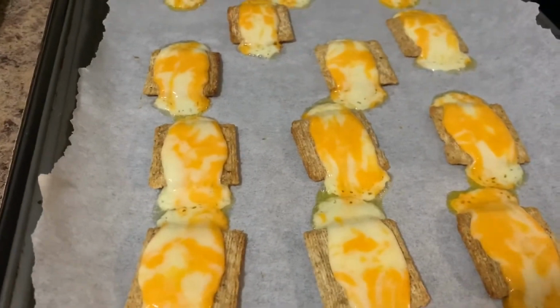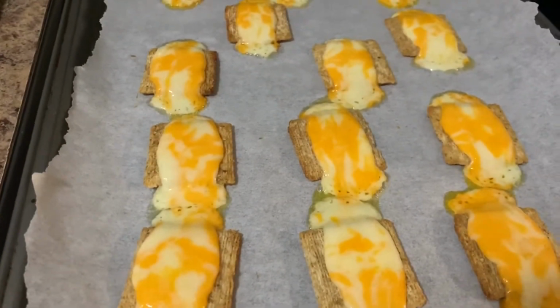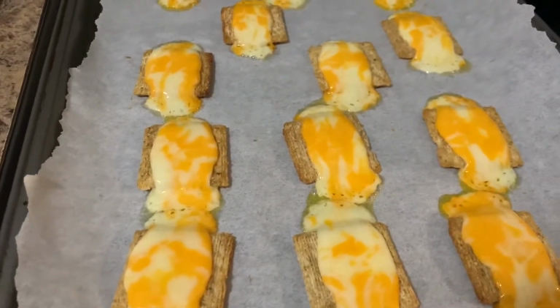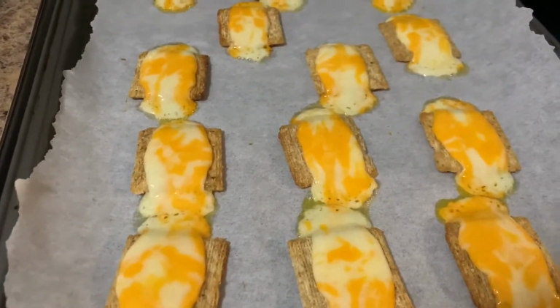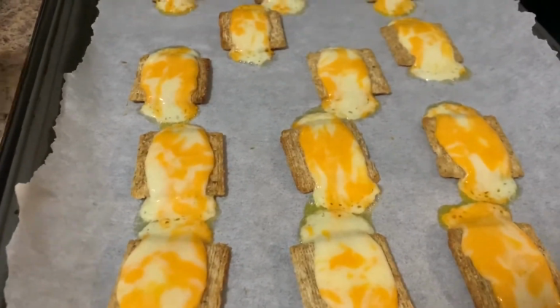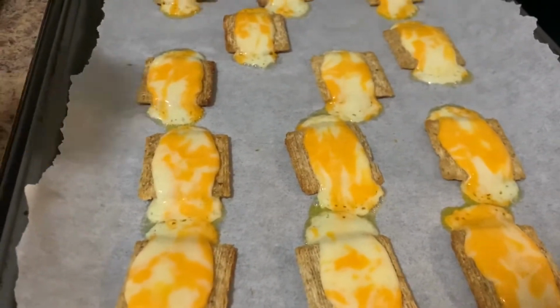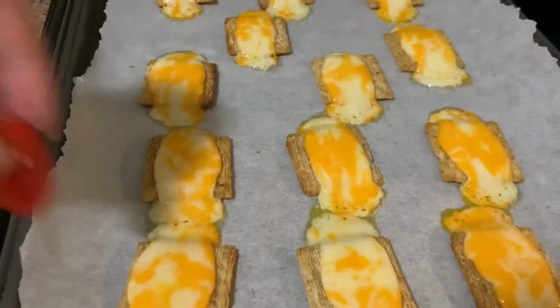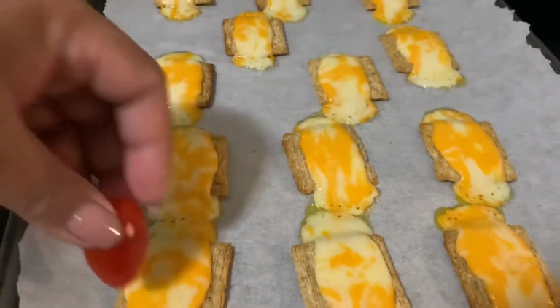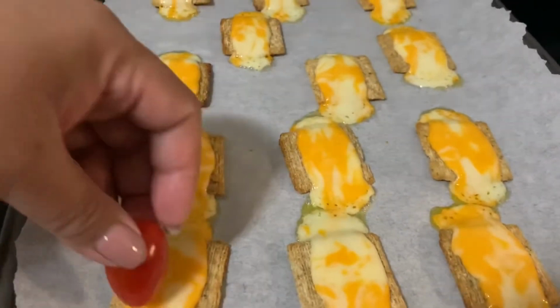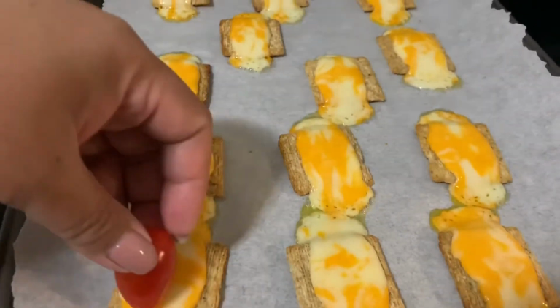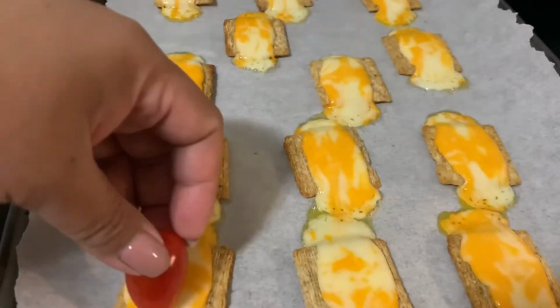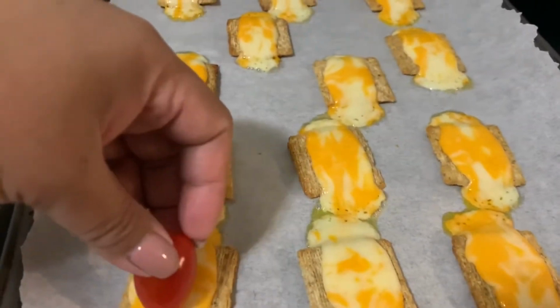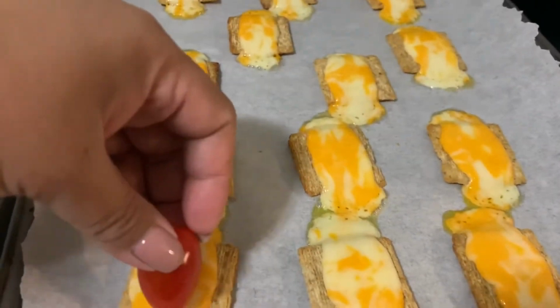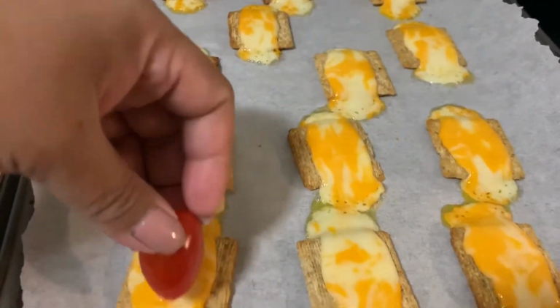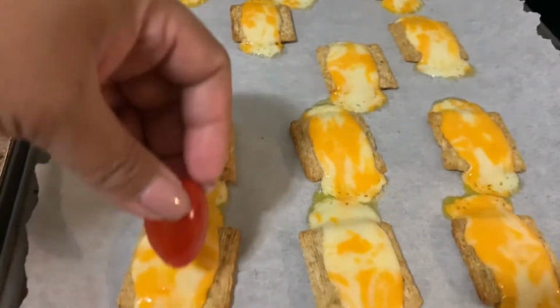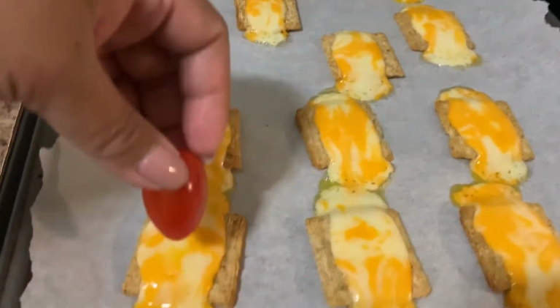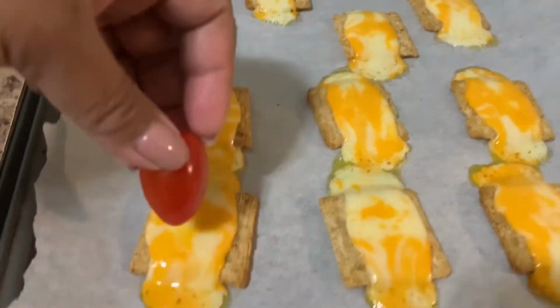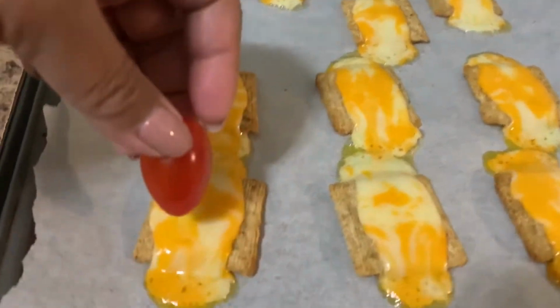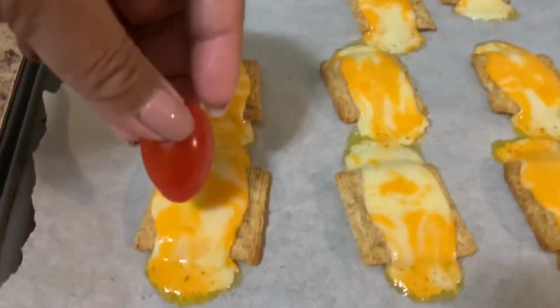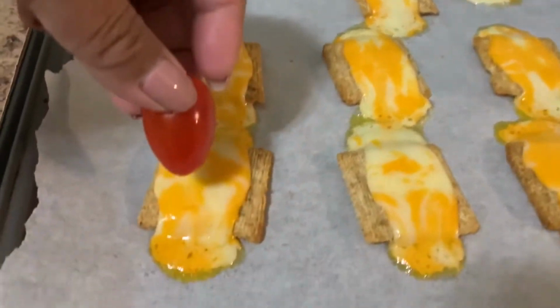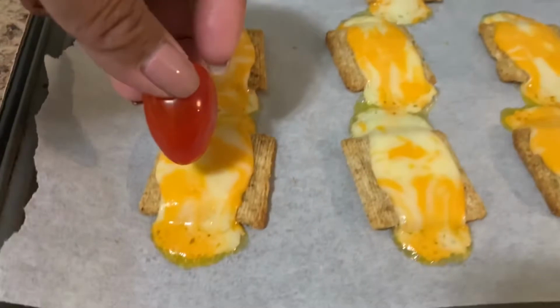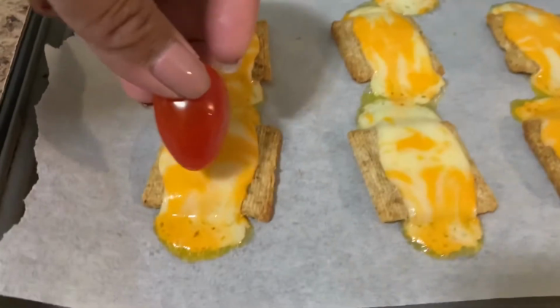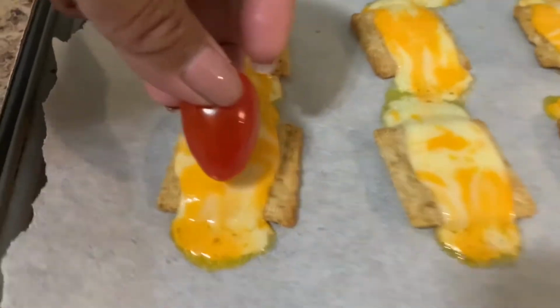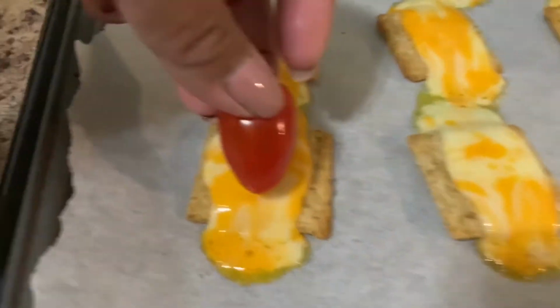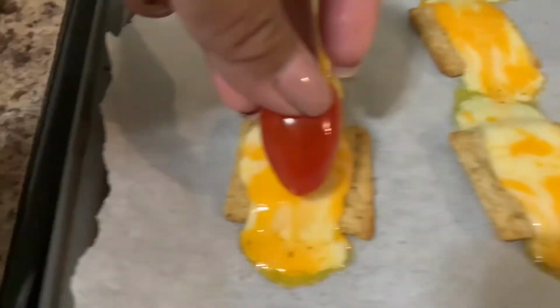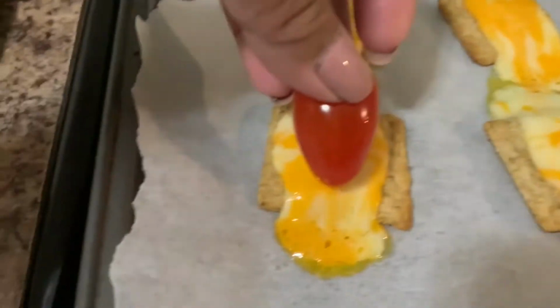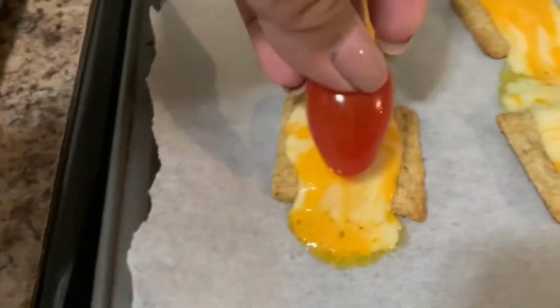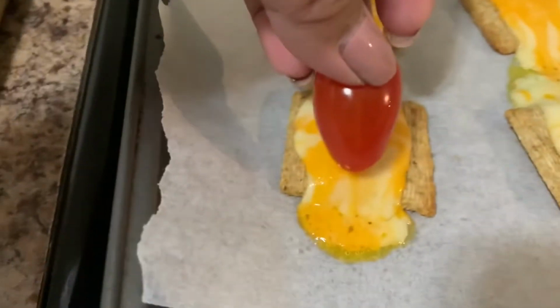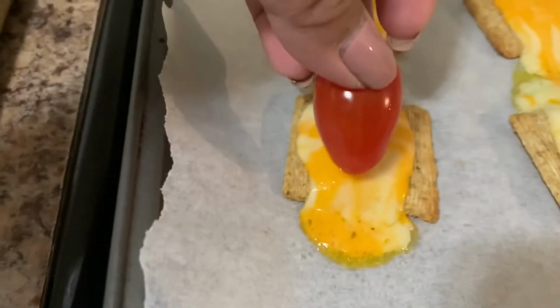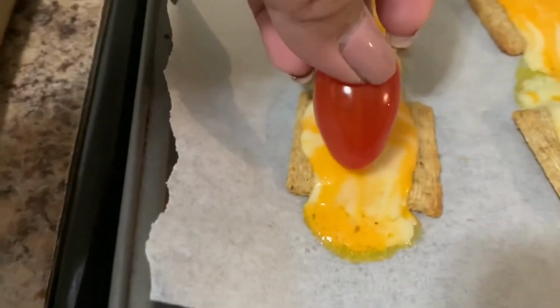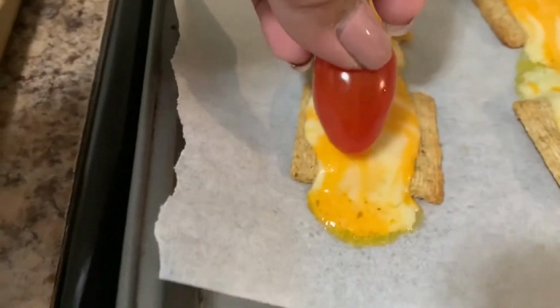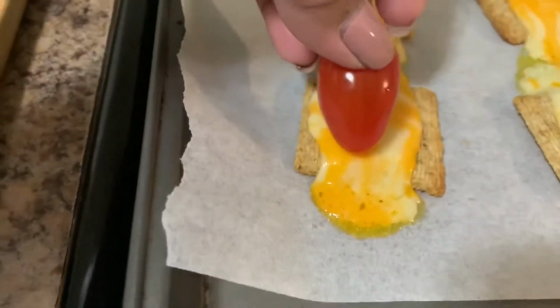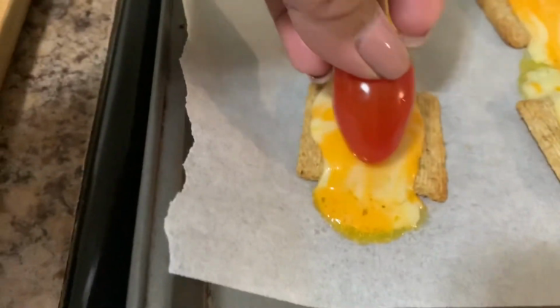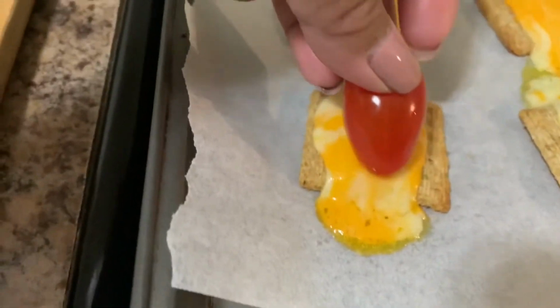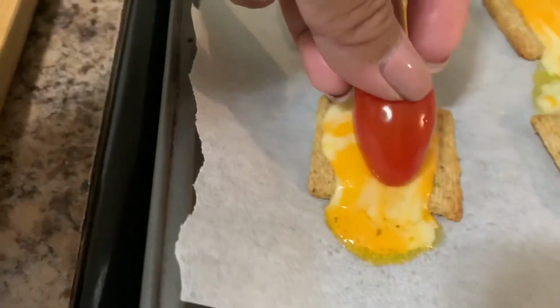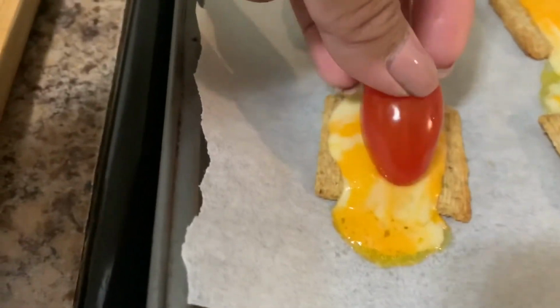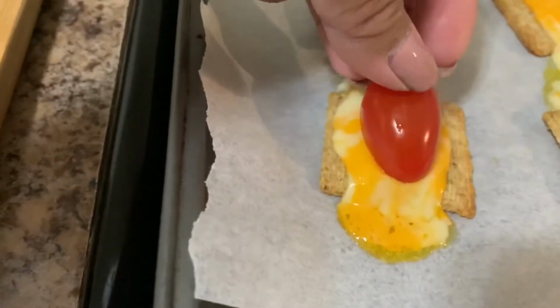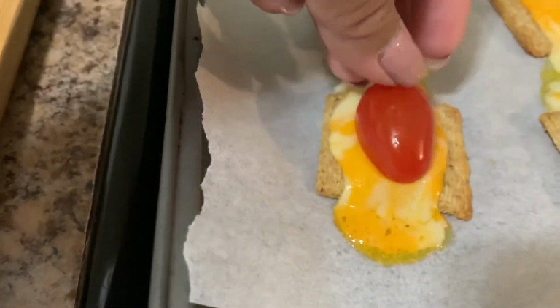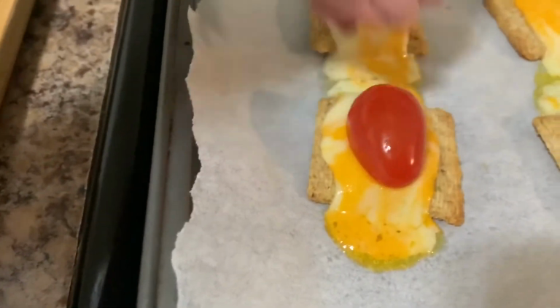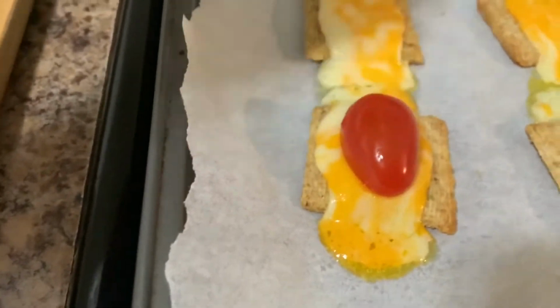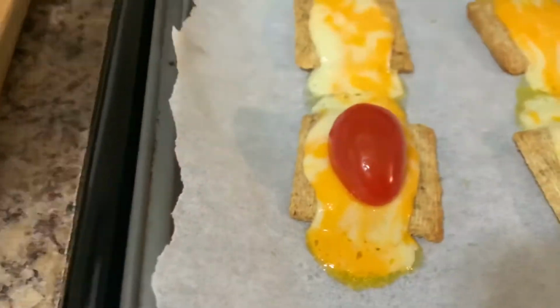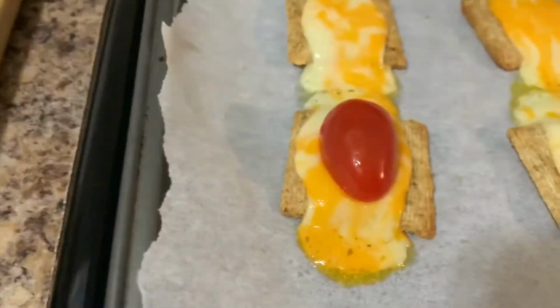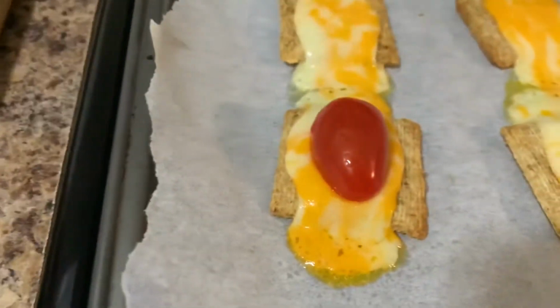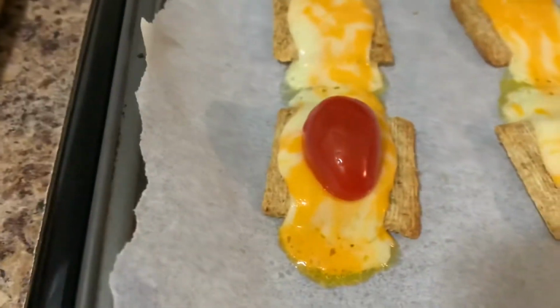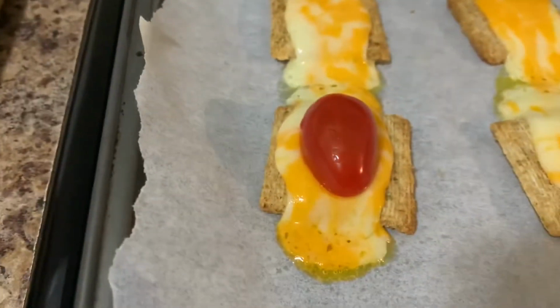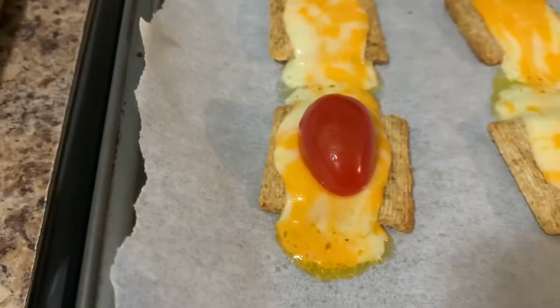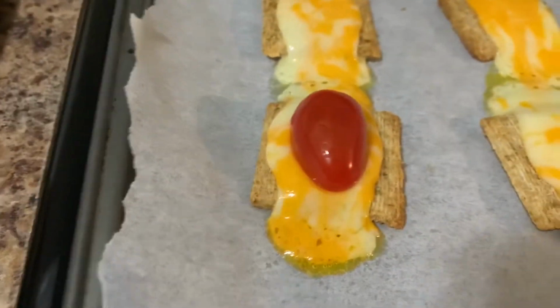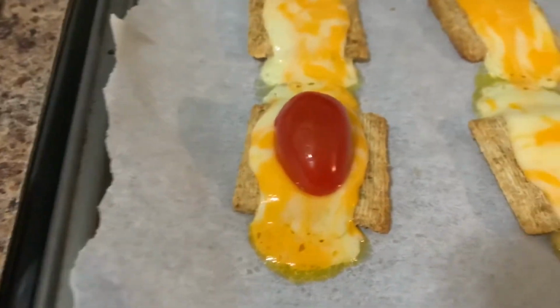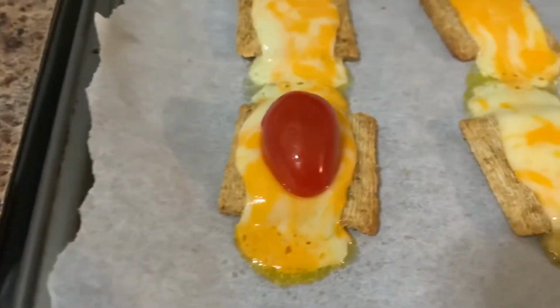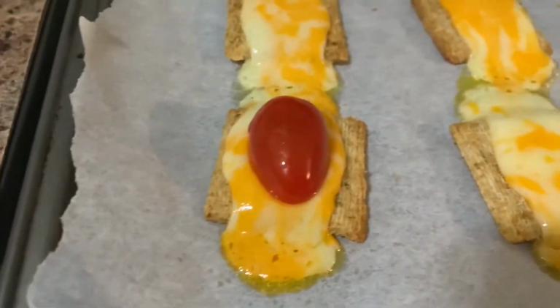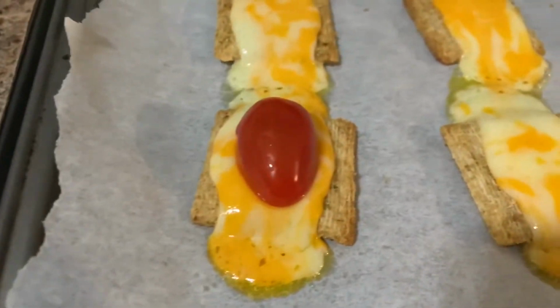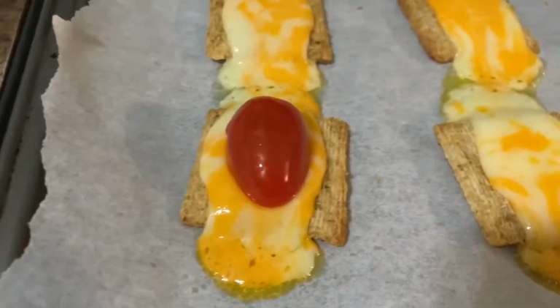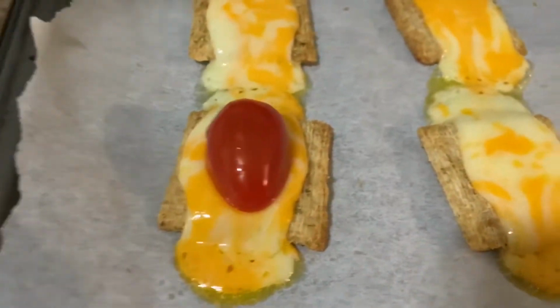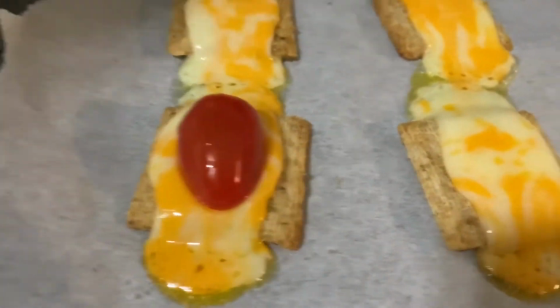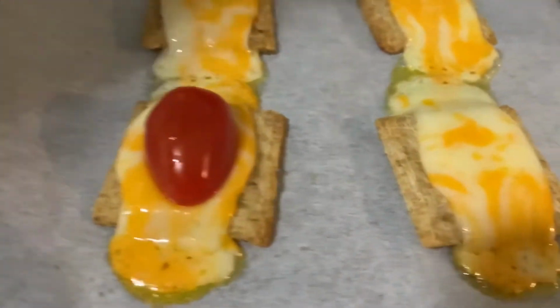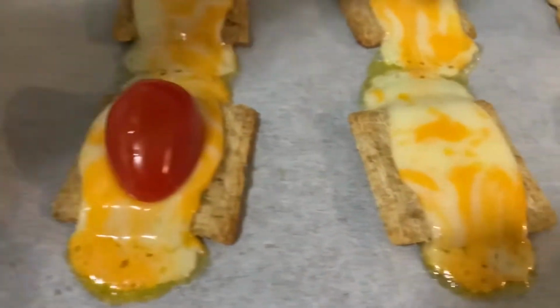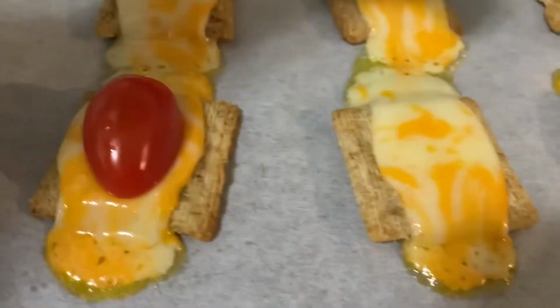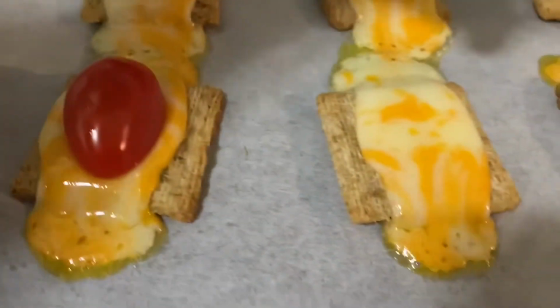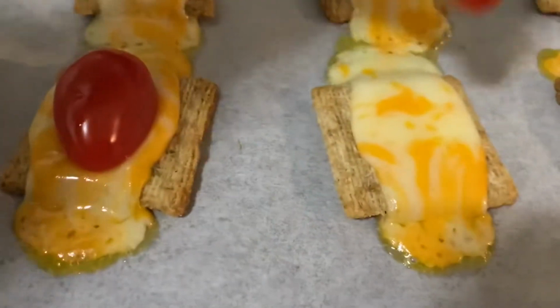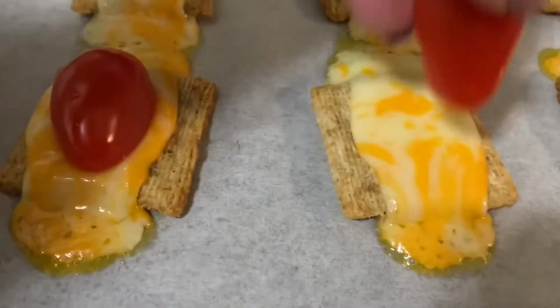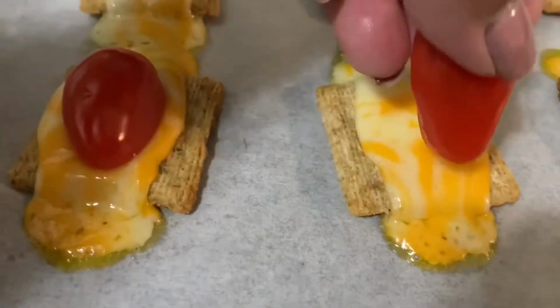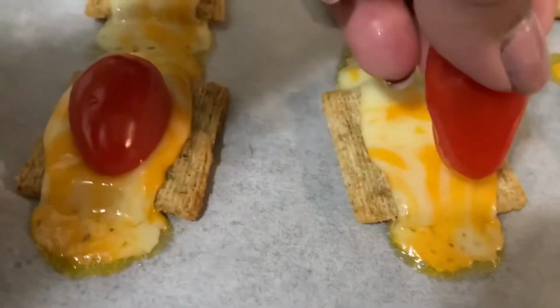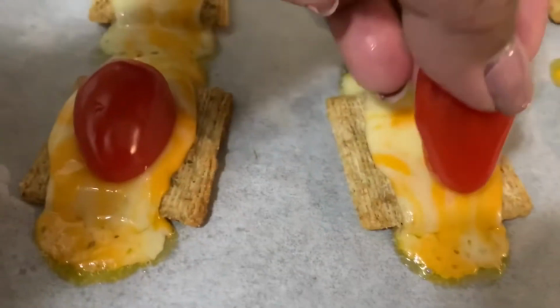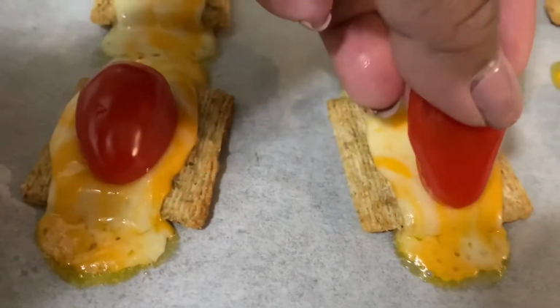And then I'm gonna put the sliced tomatoes on top of each cracker.